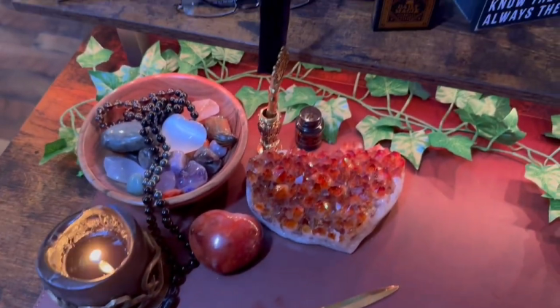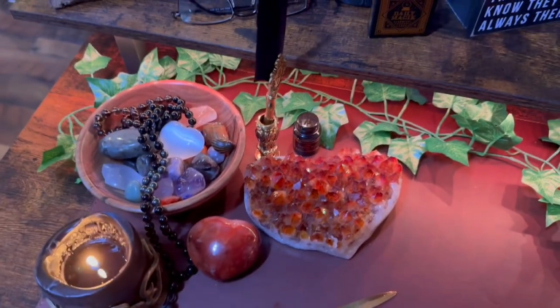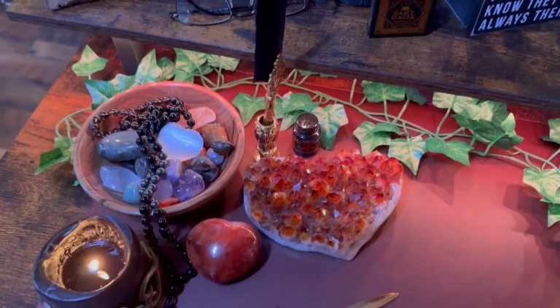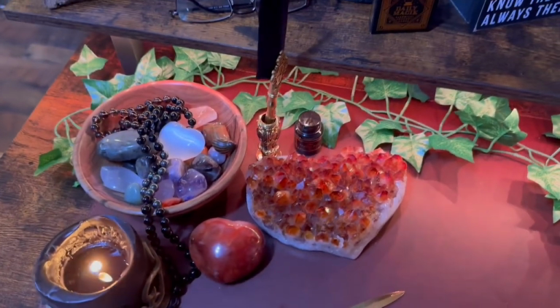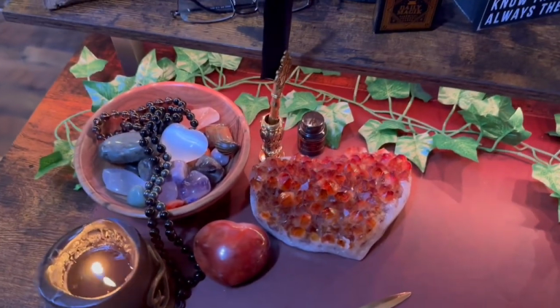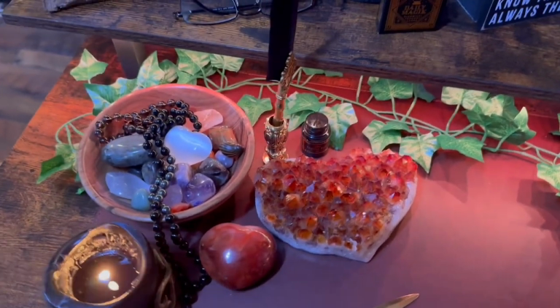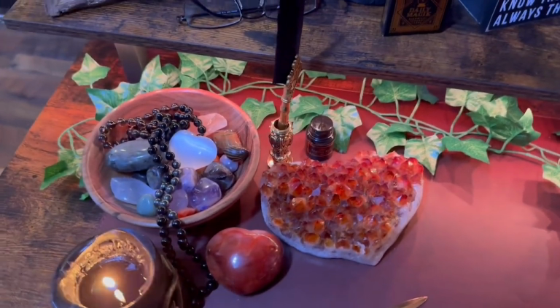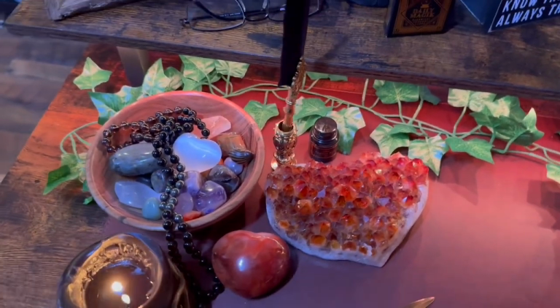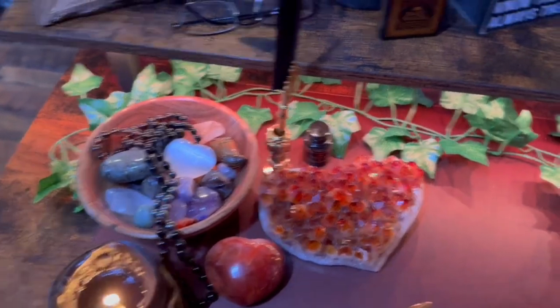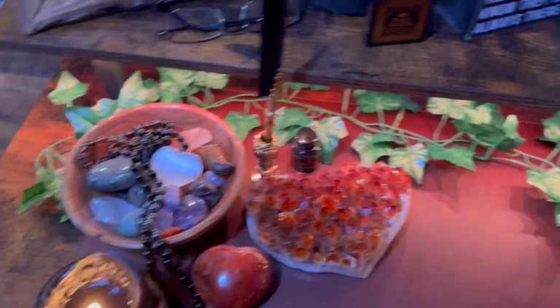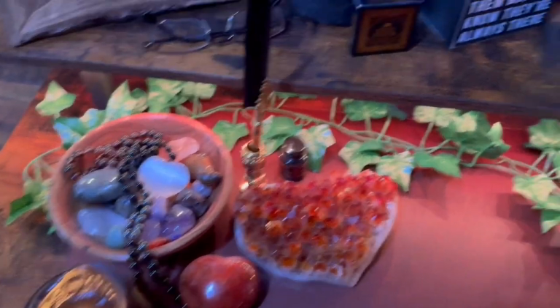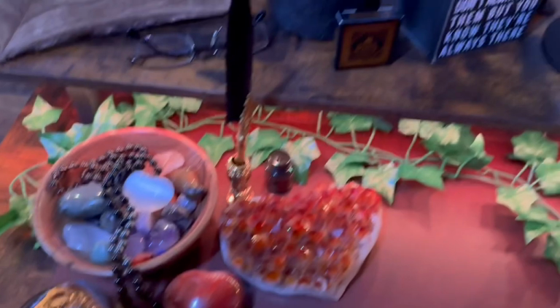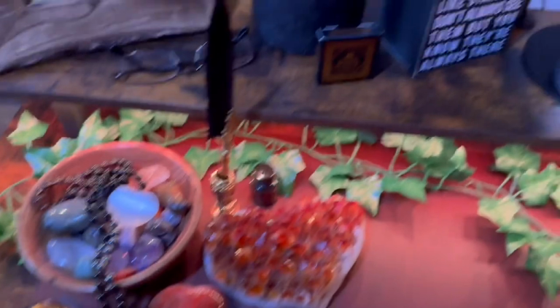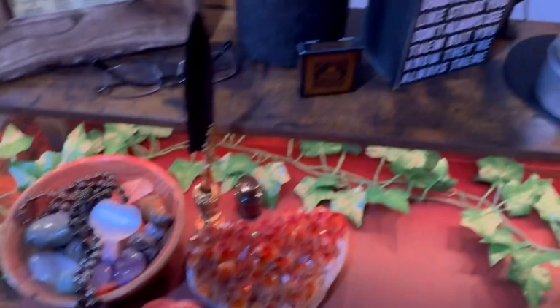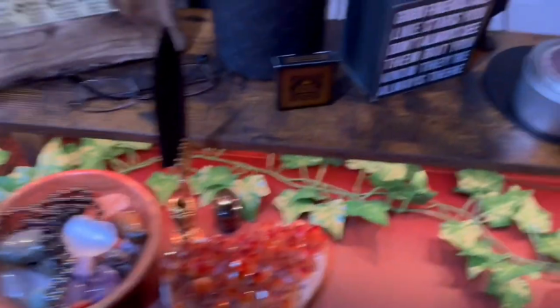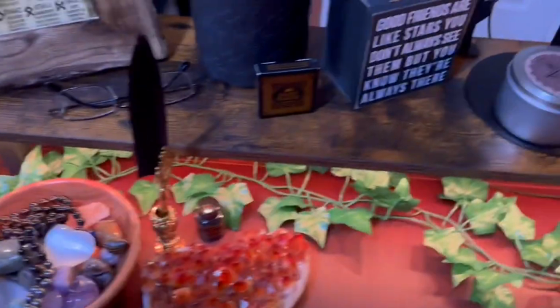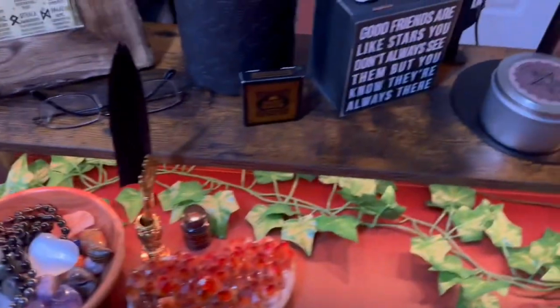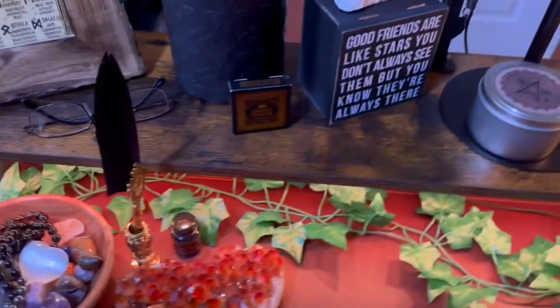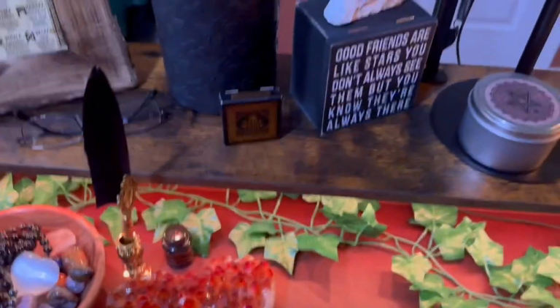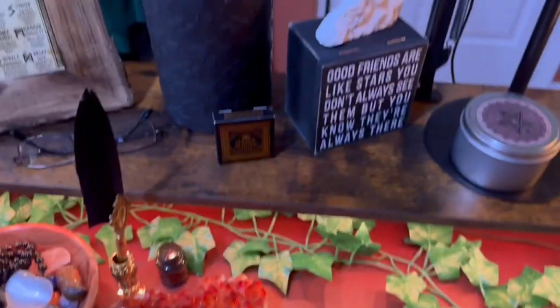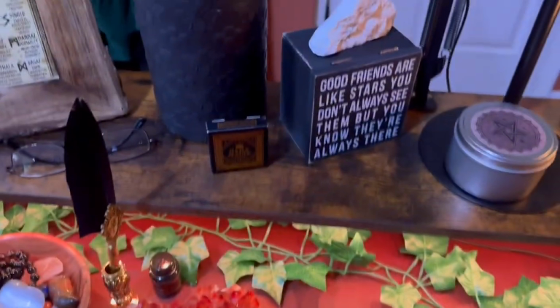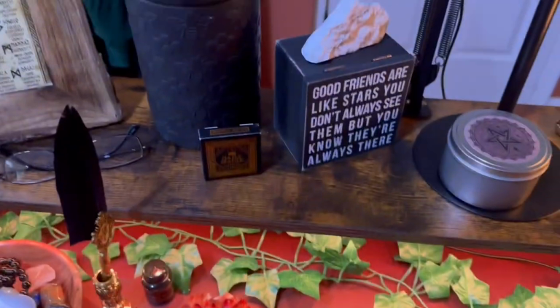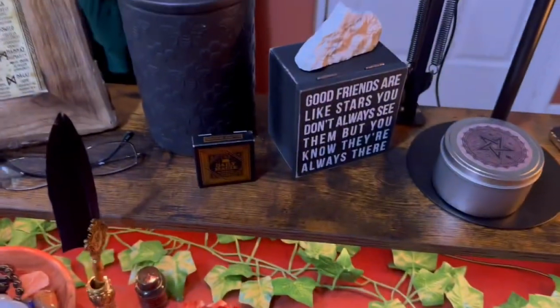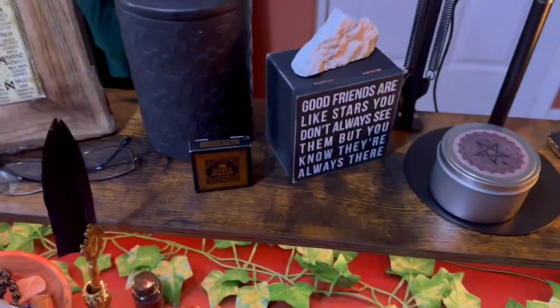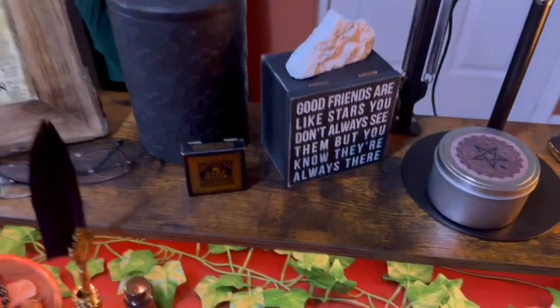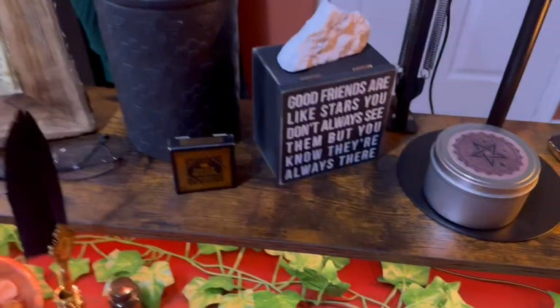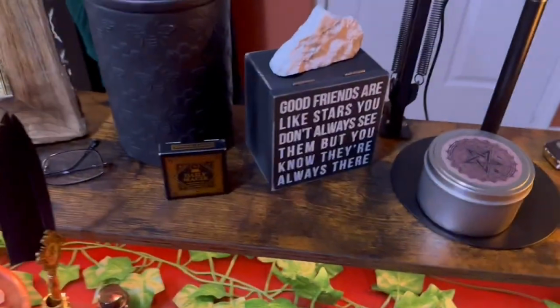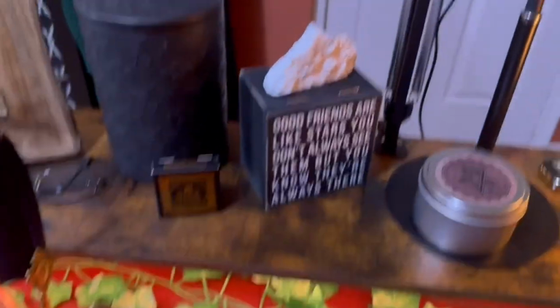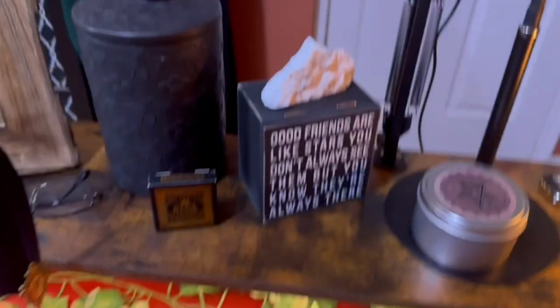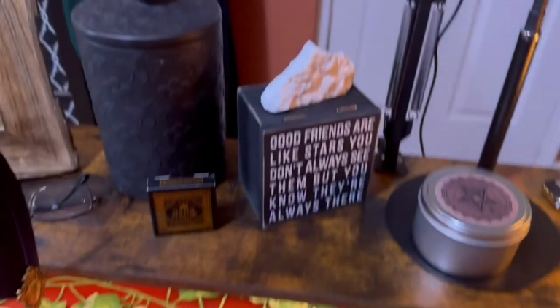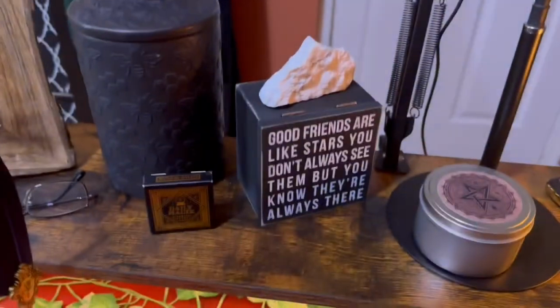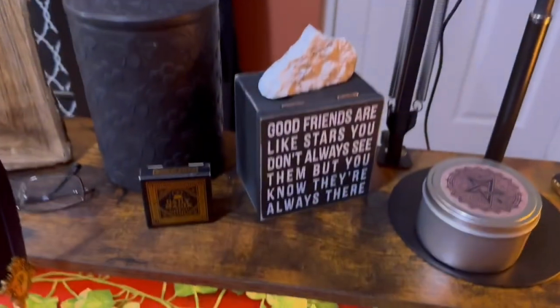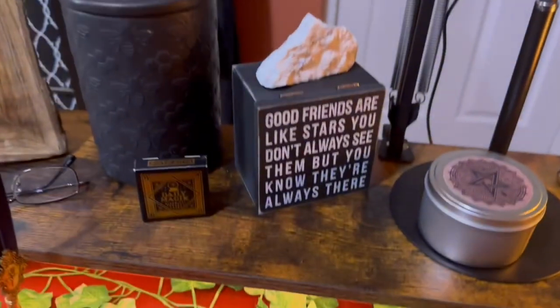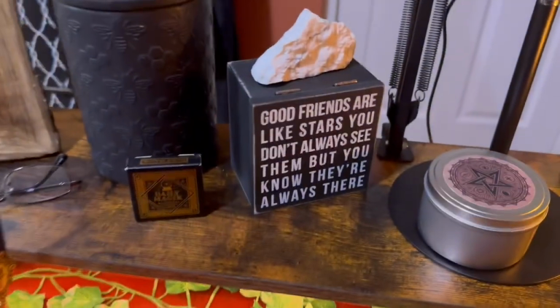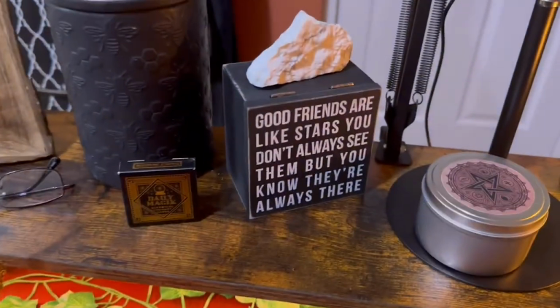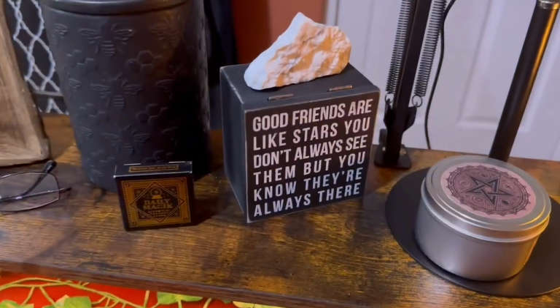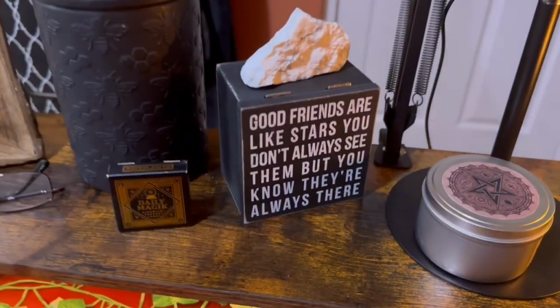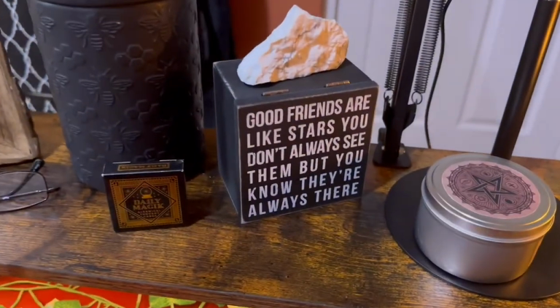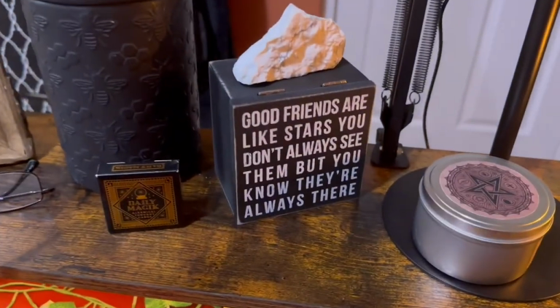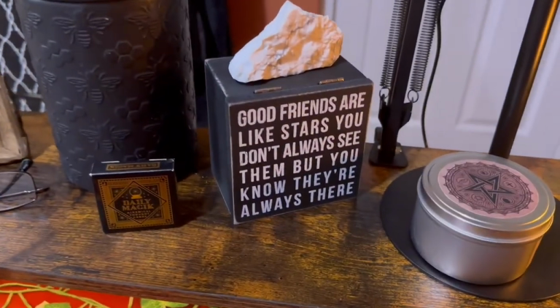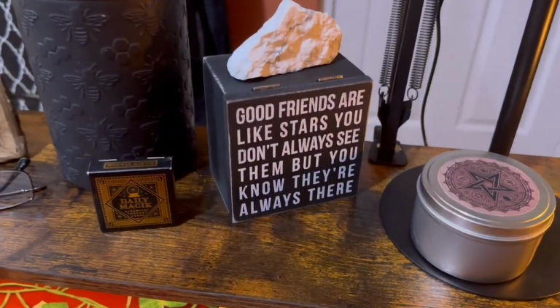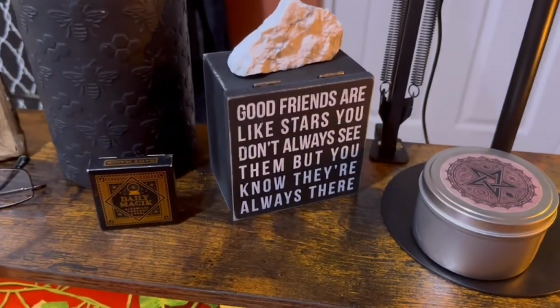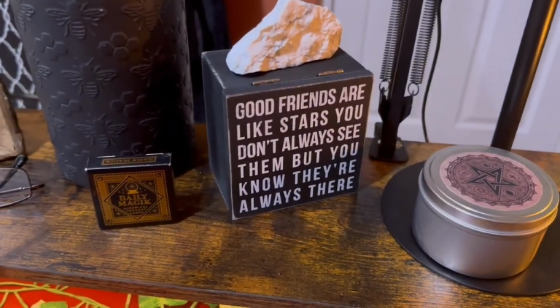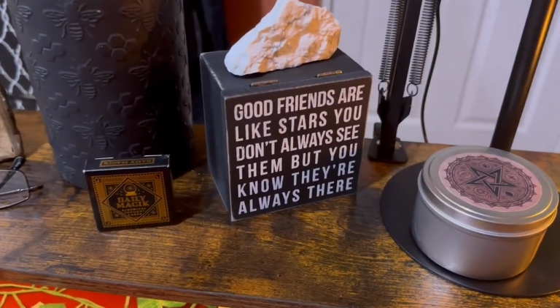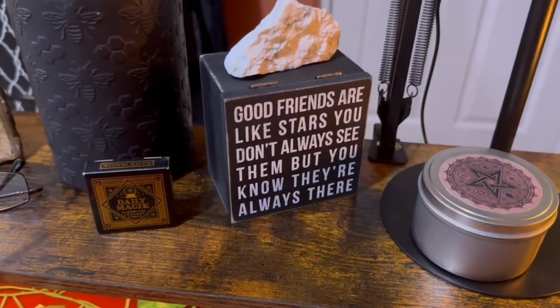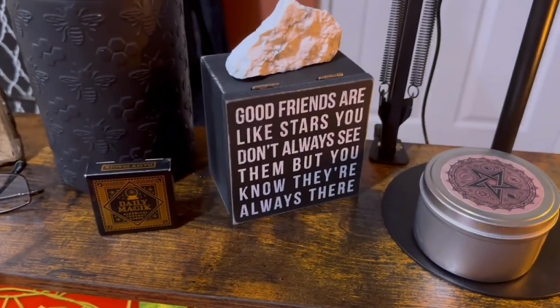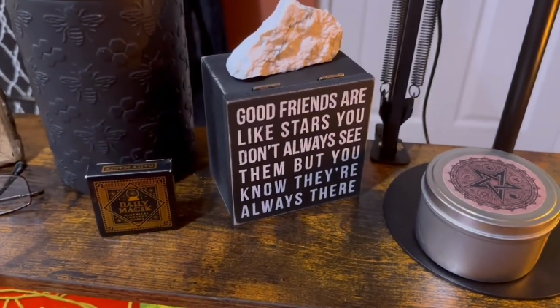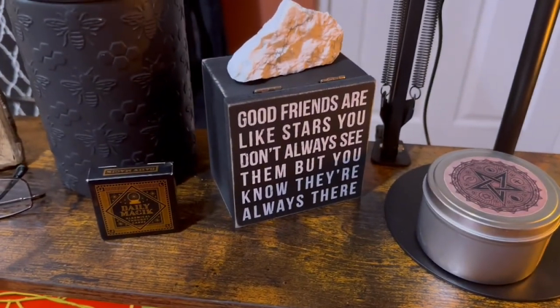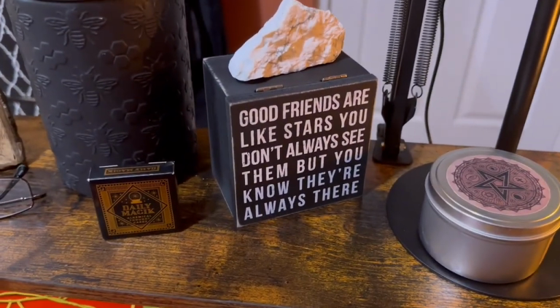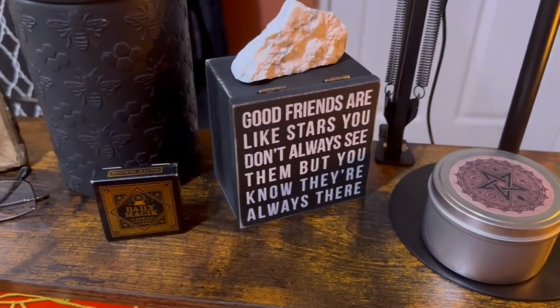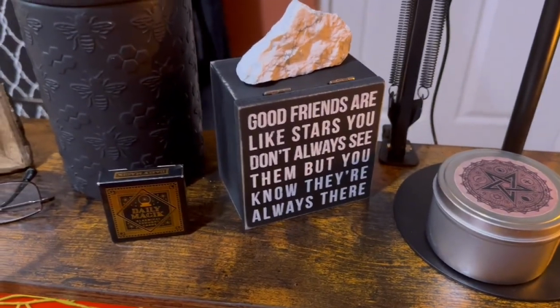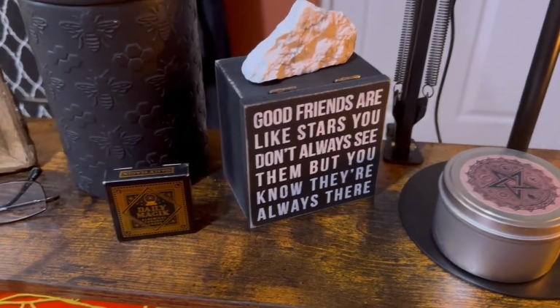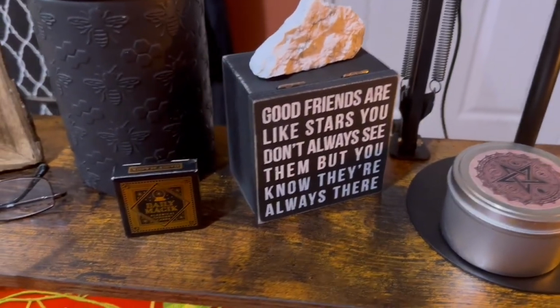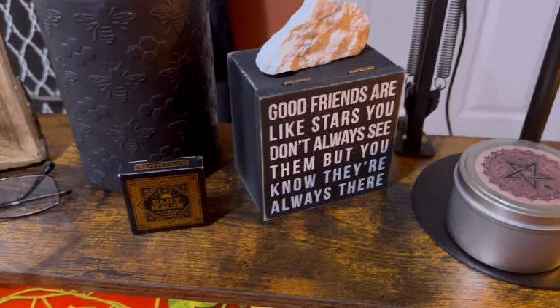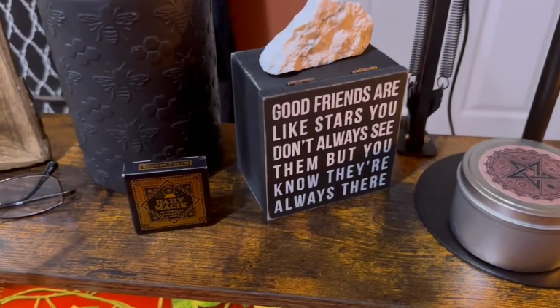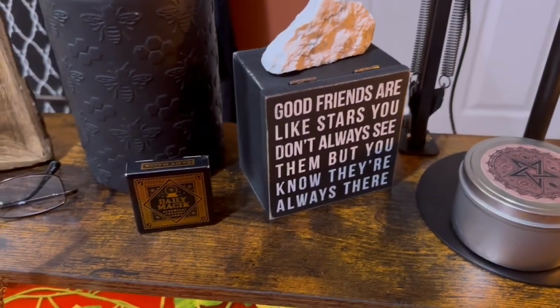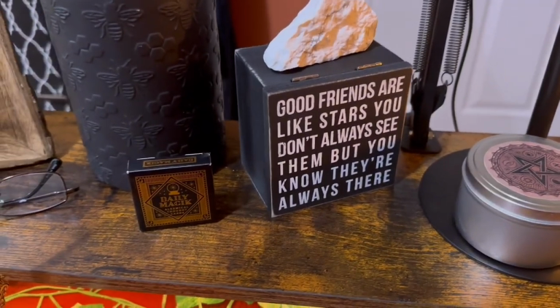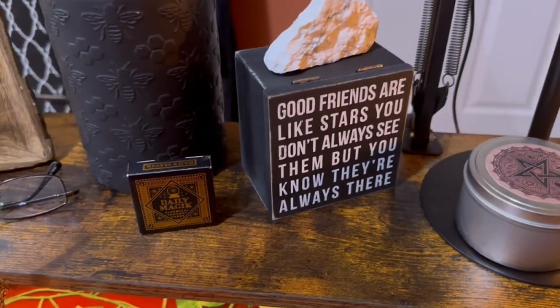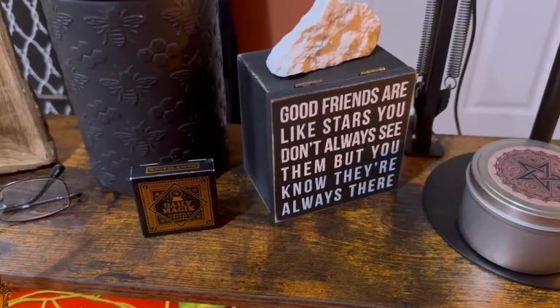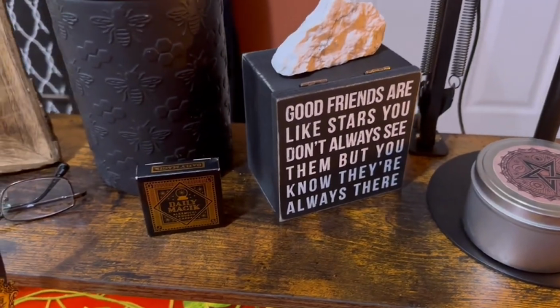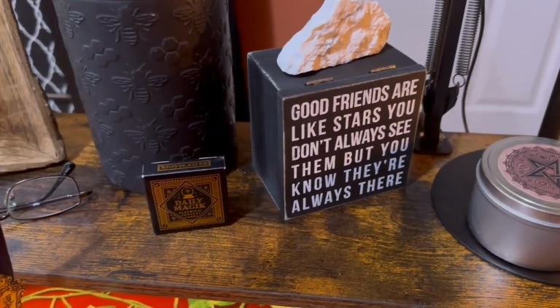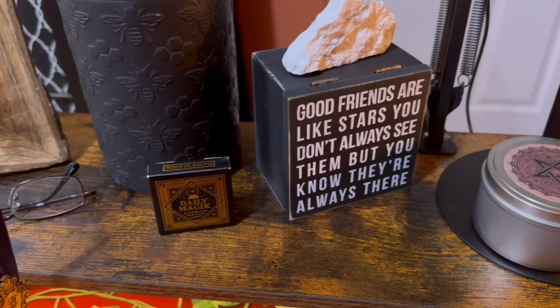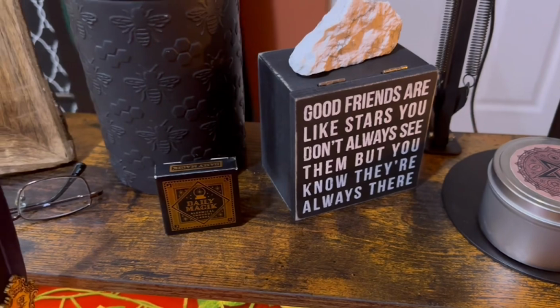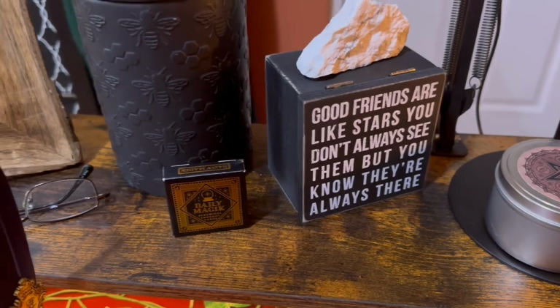More crystals, and a box that was given to me as a gift from the beautiful Courtney.